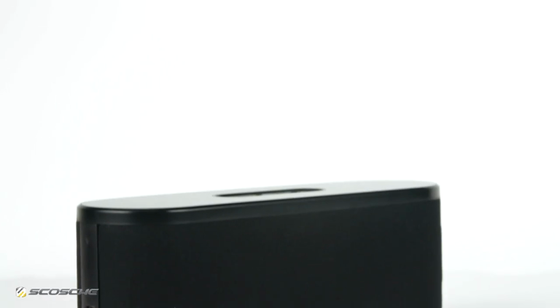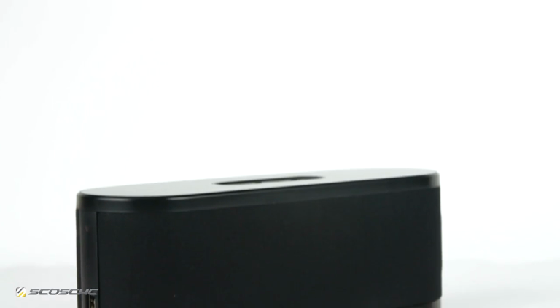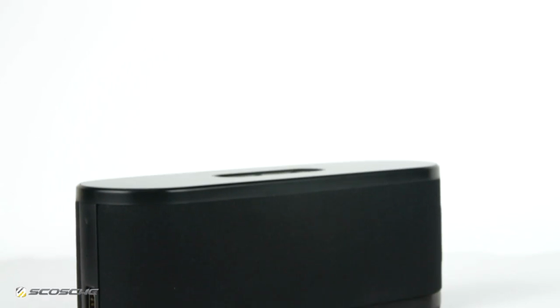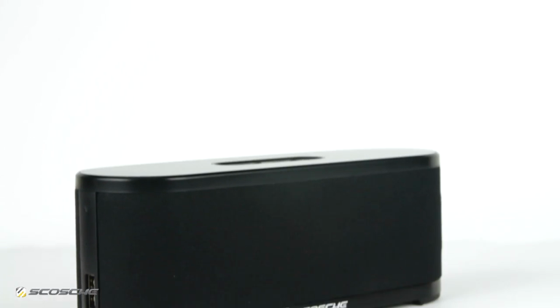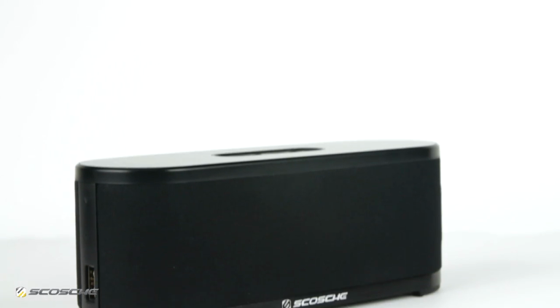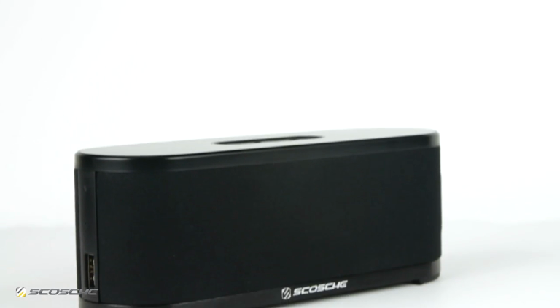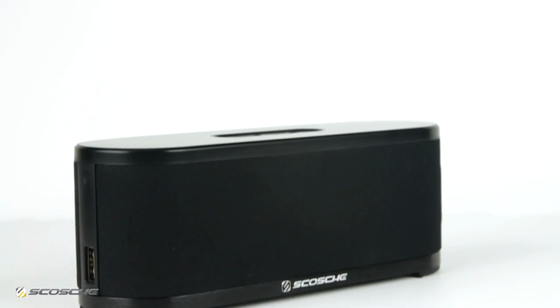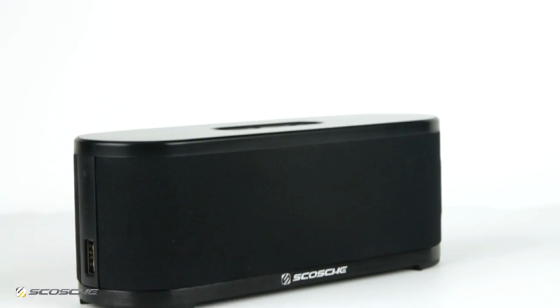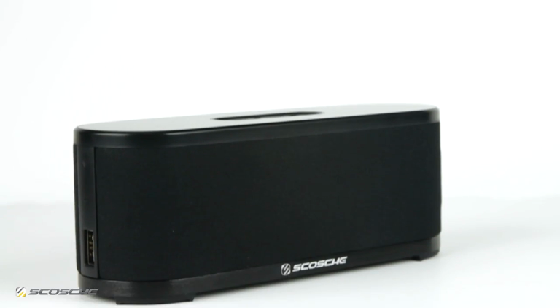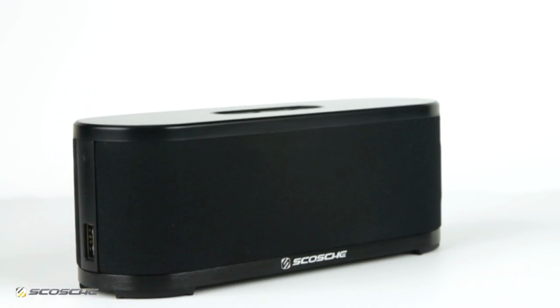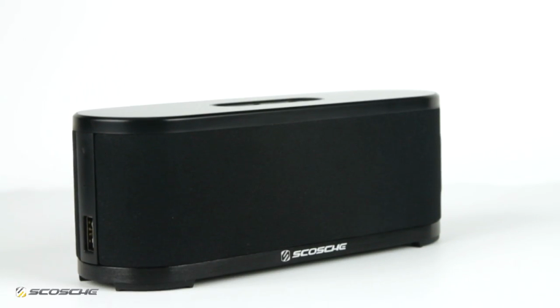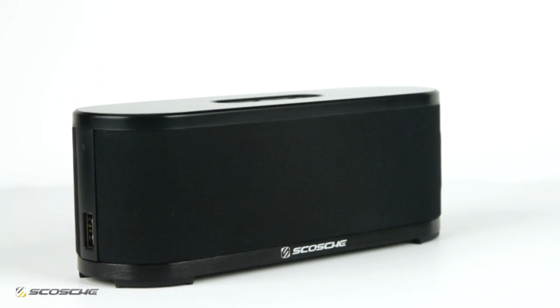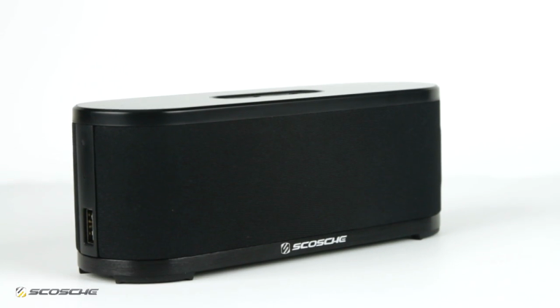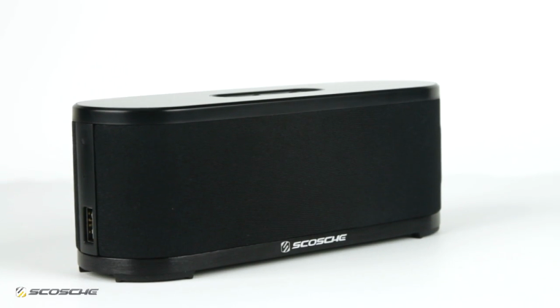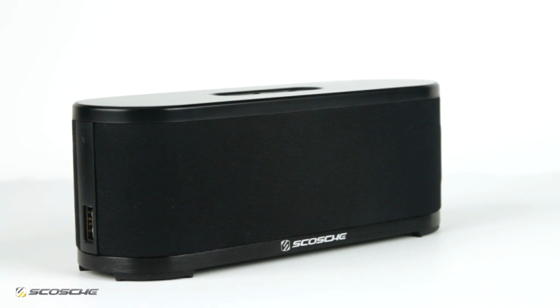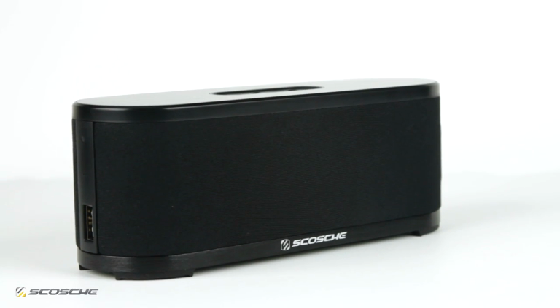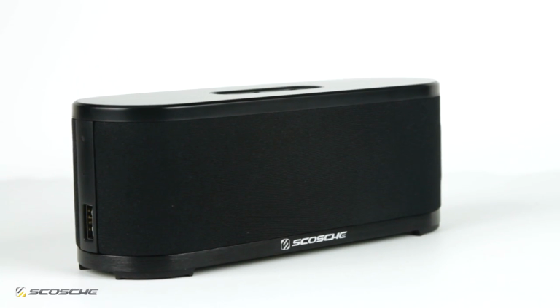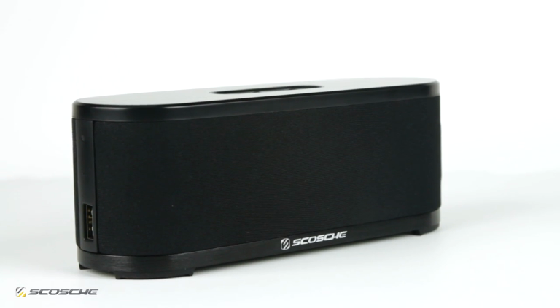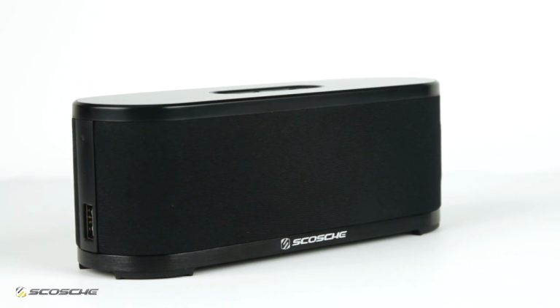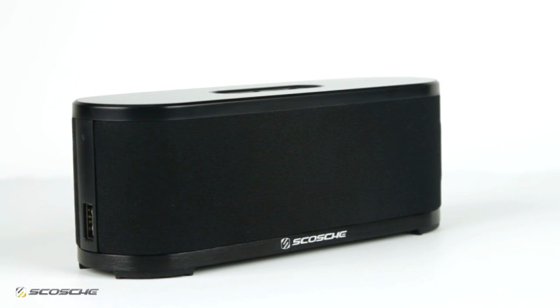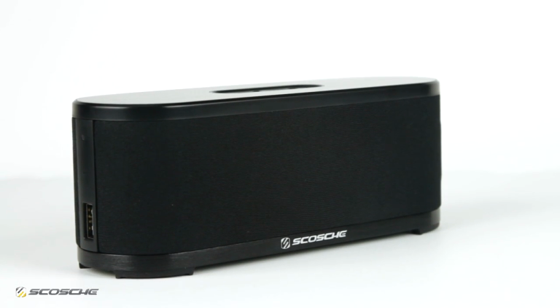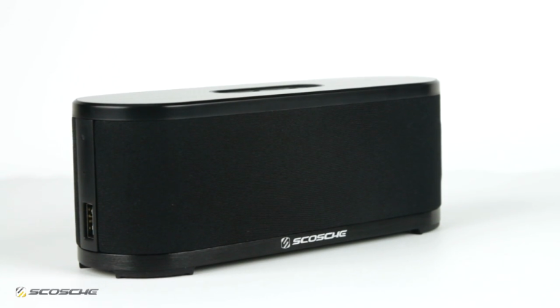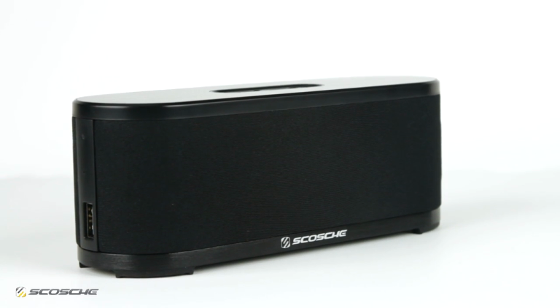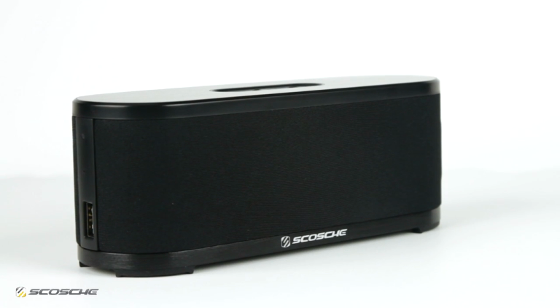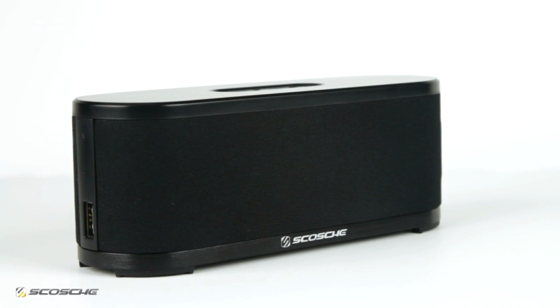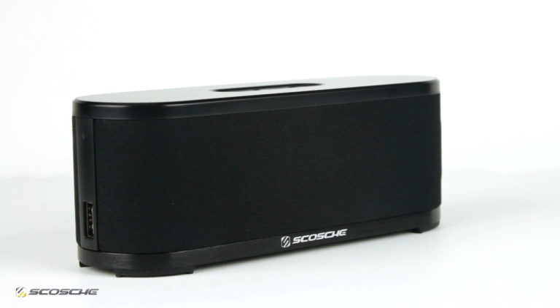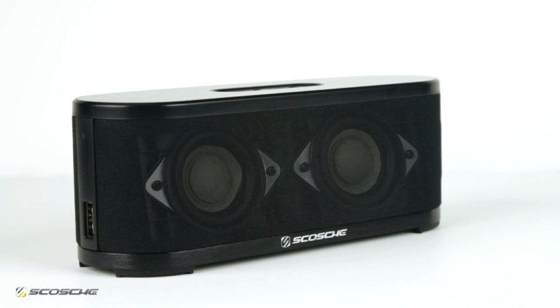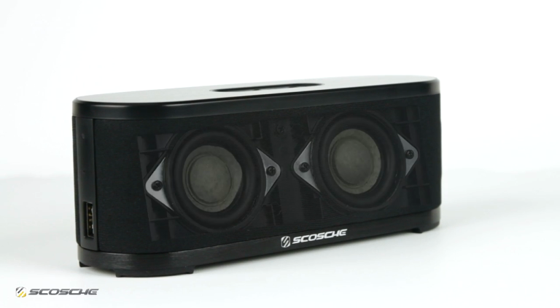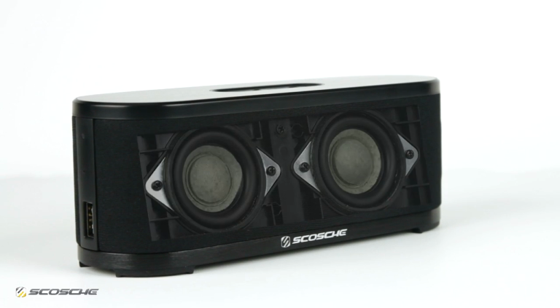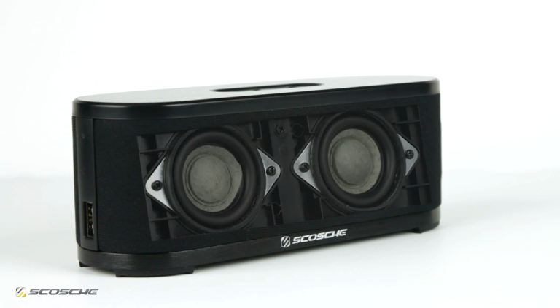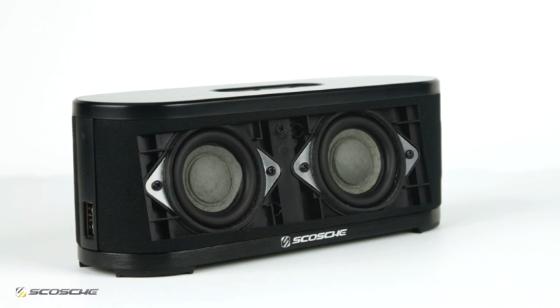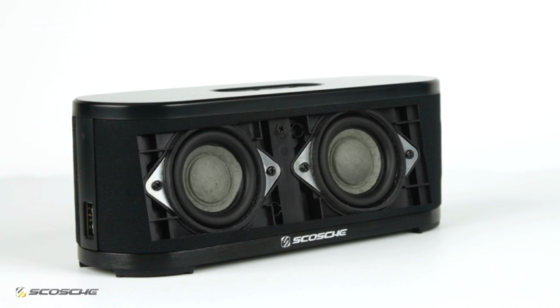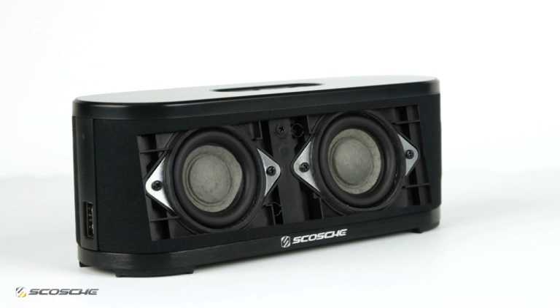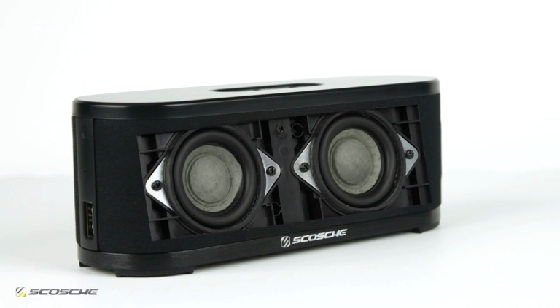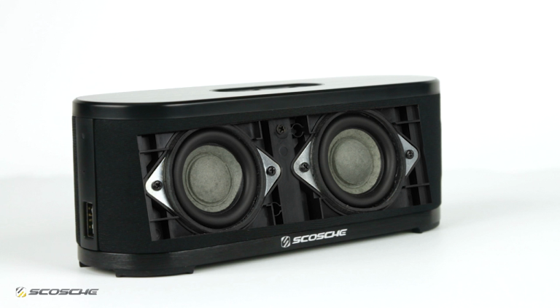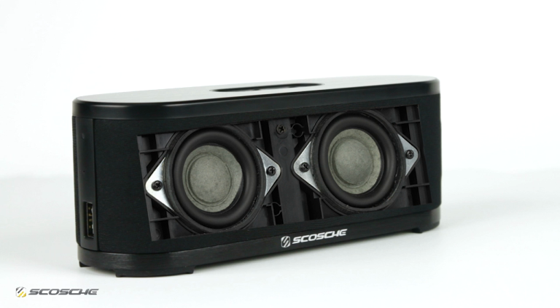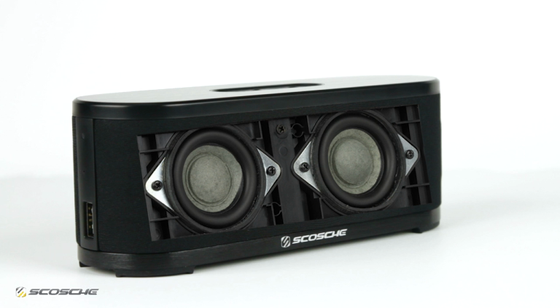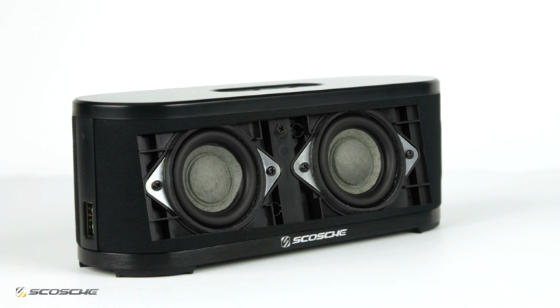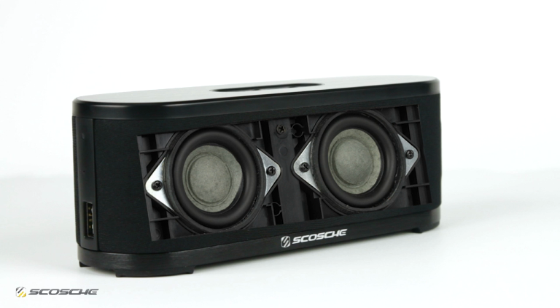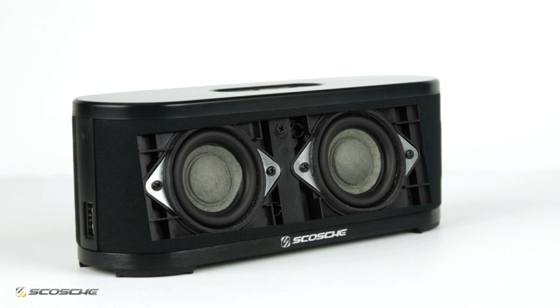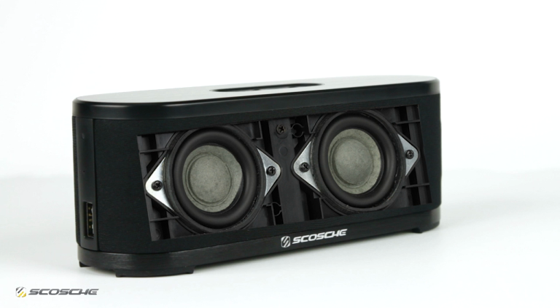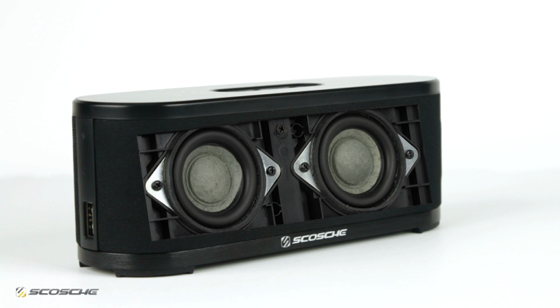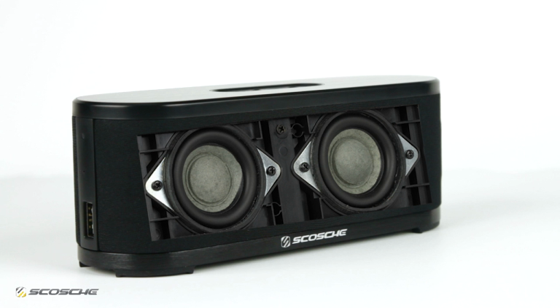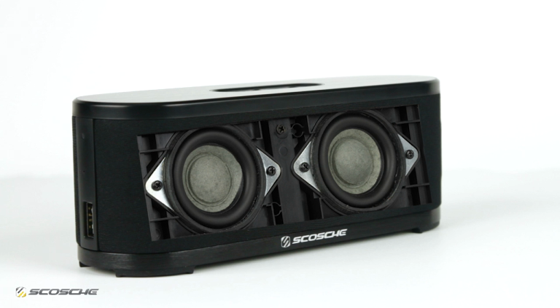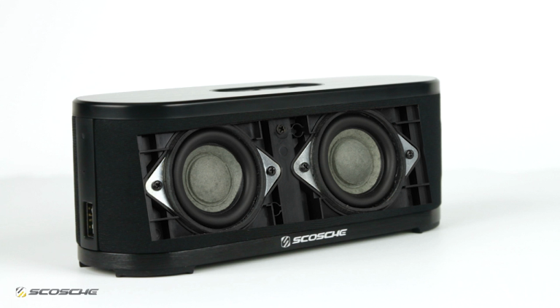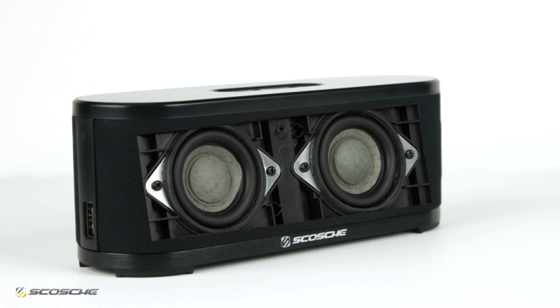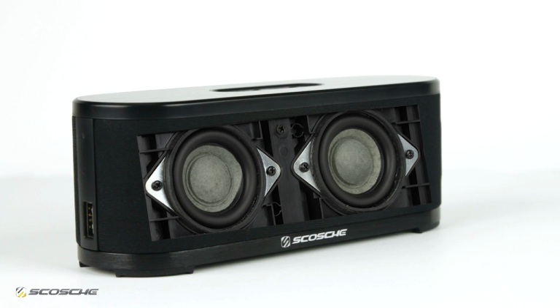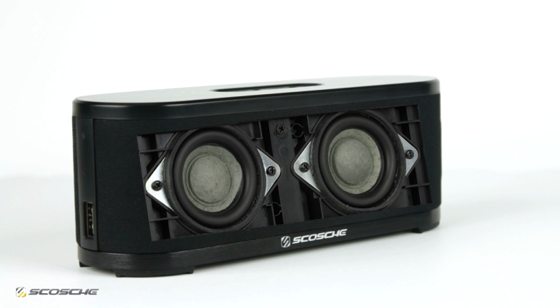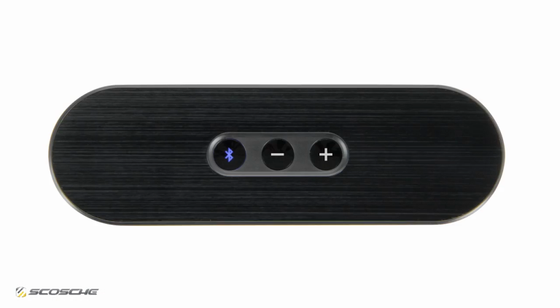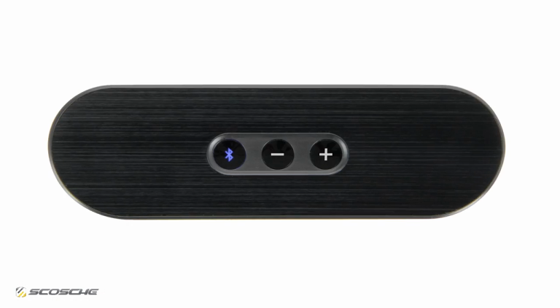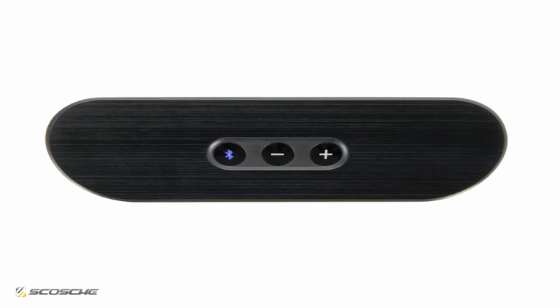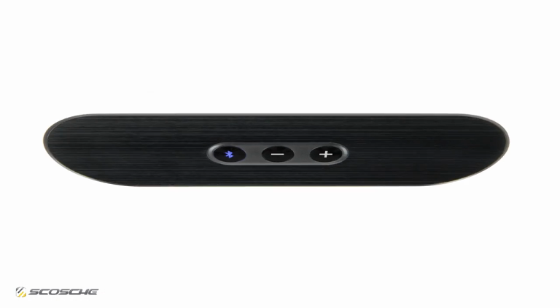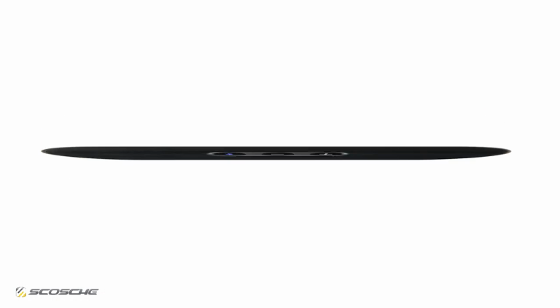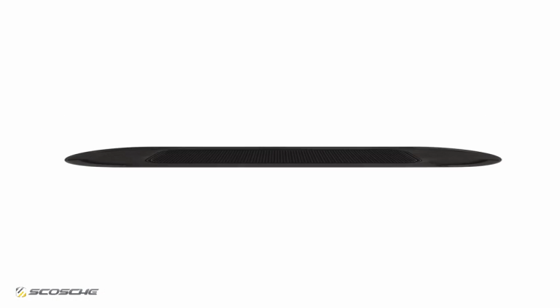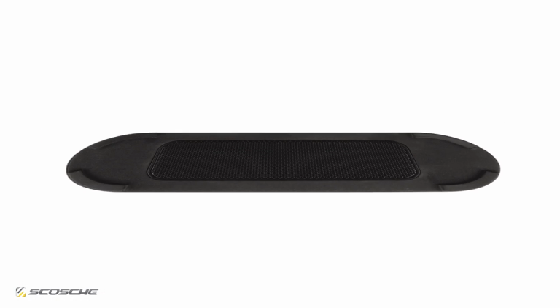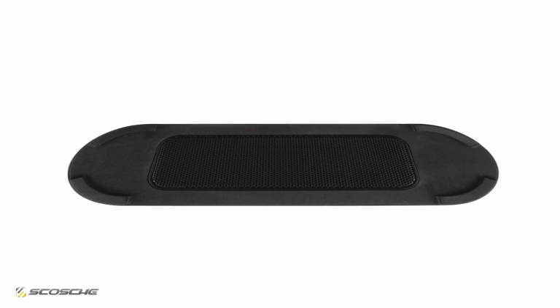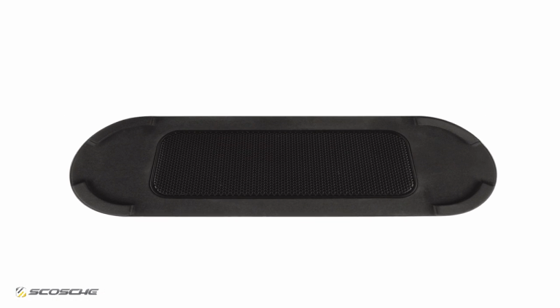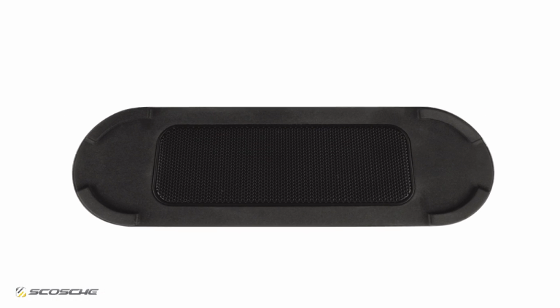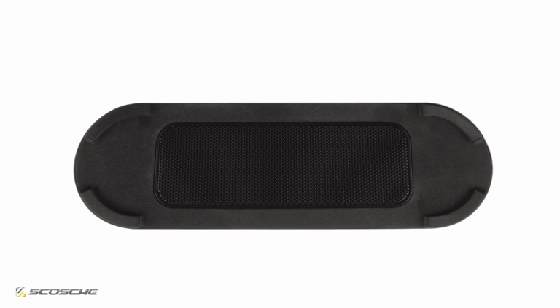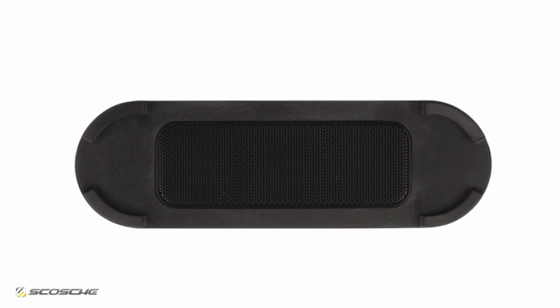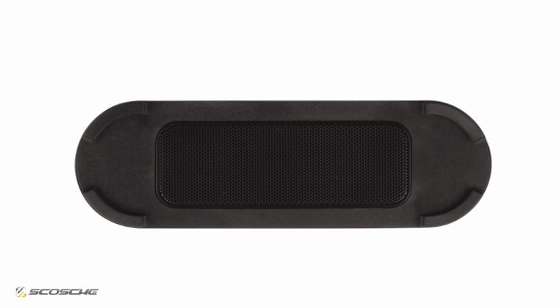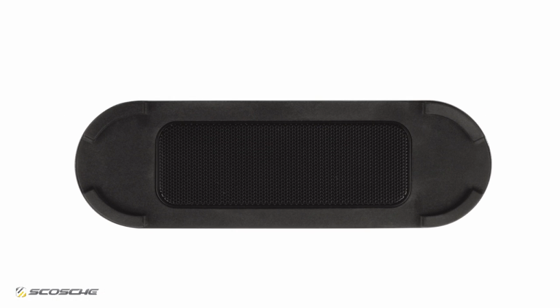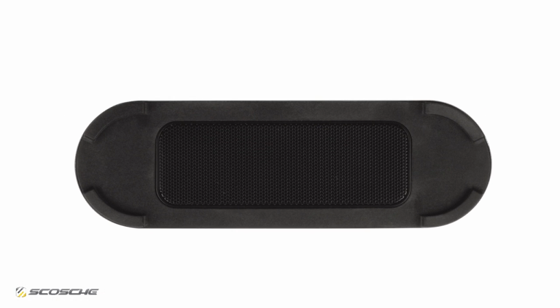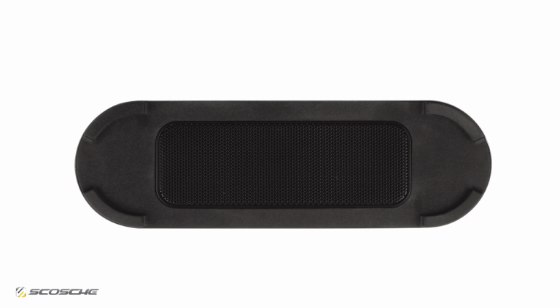BoomStream provides remarkable sound with its dual 40mm drivers and down-firing passive subwoofer.